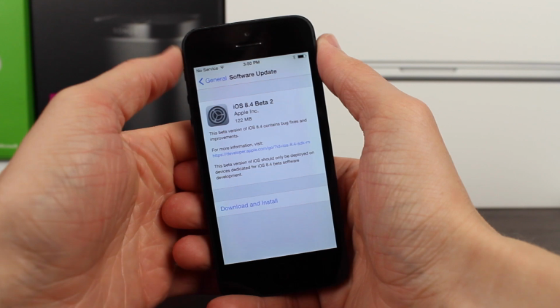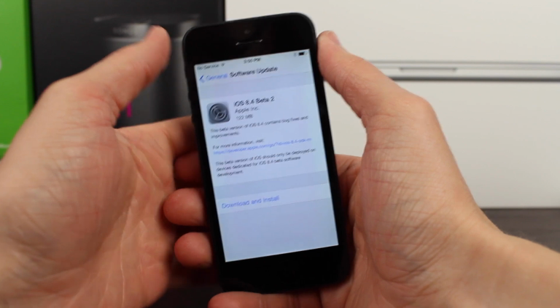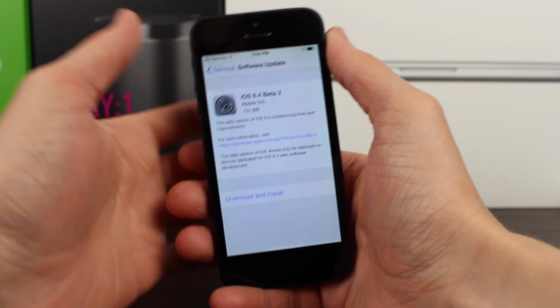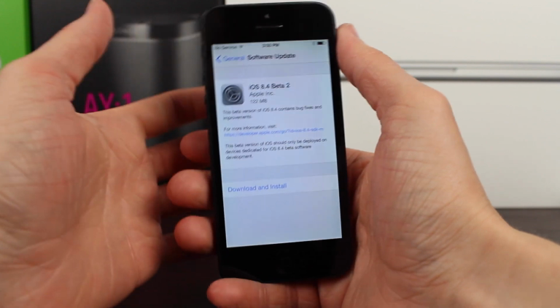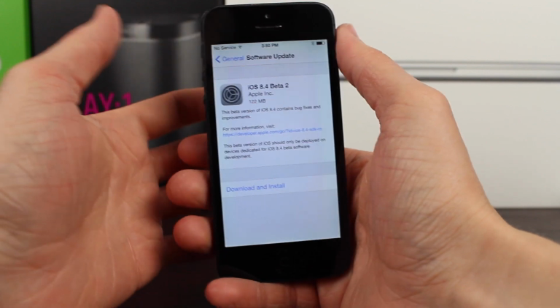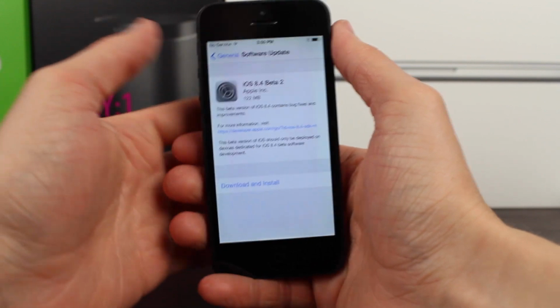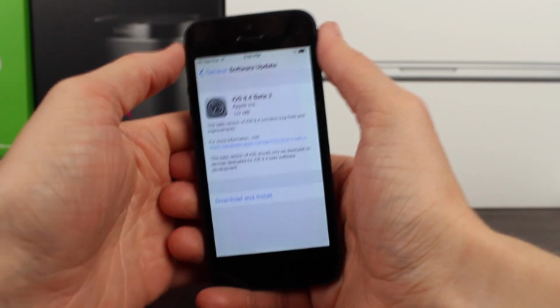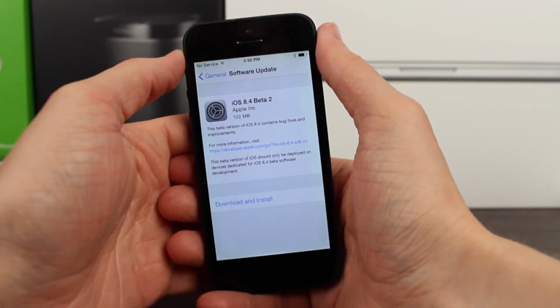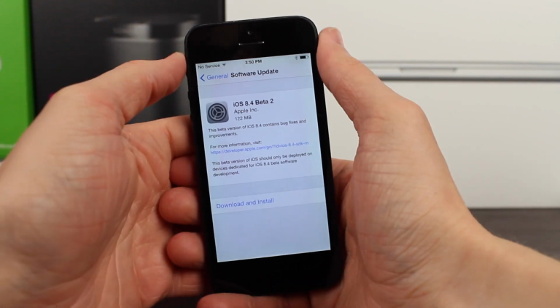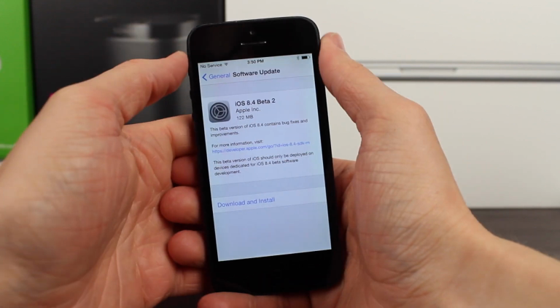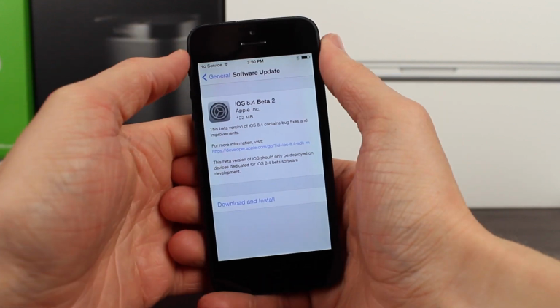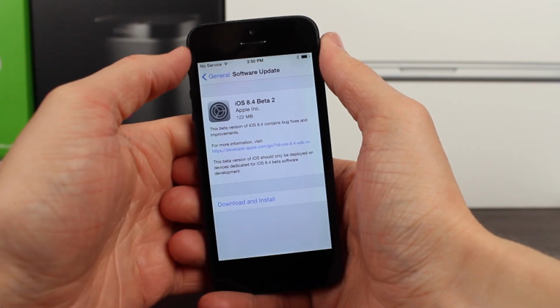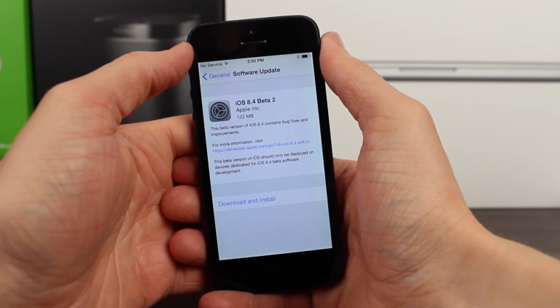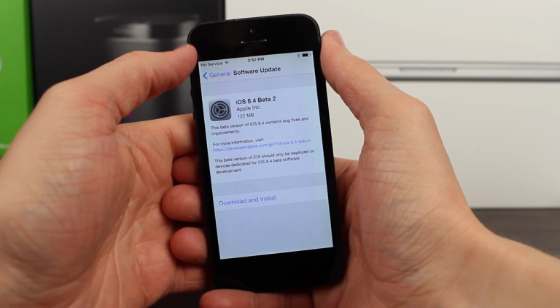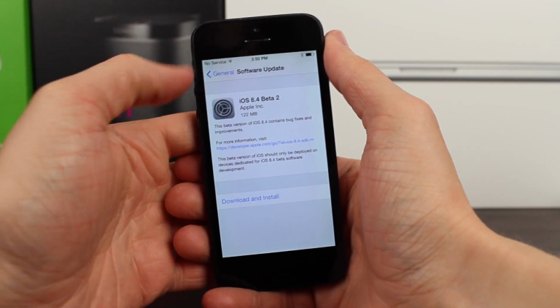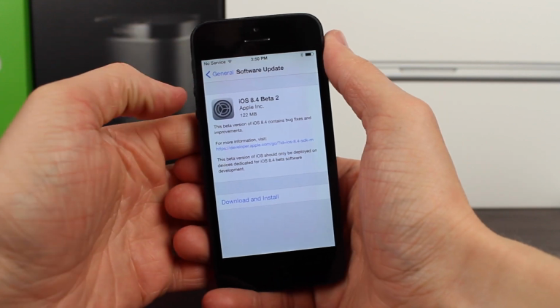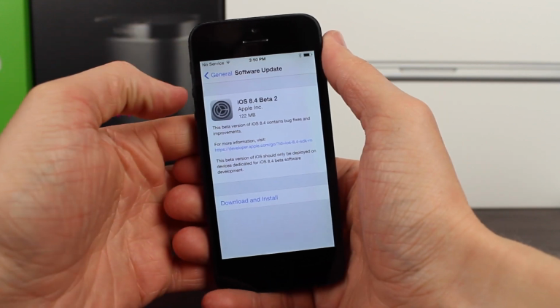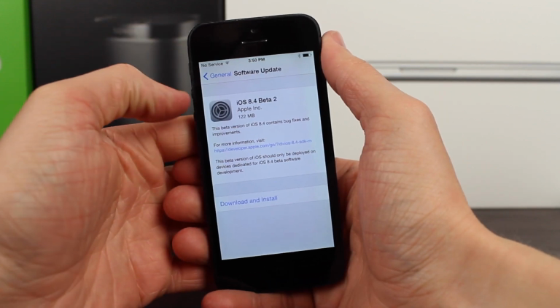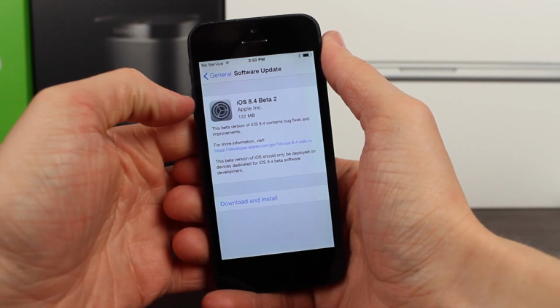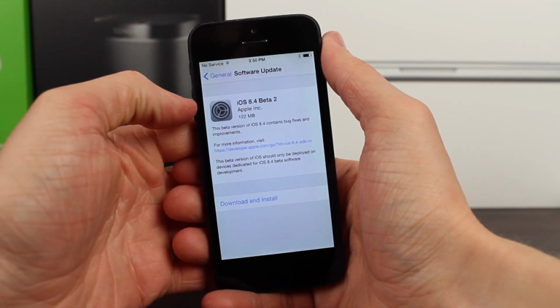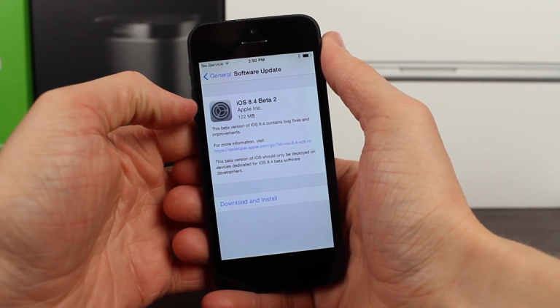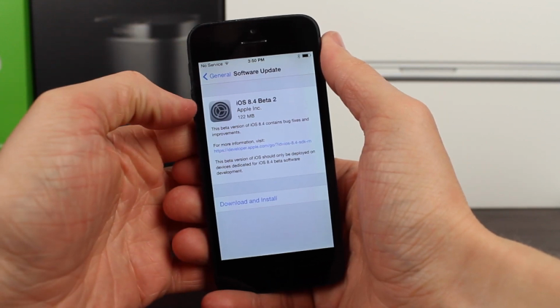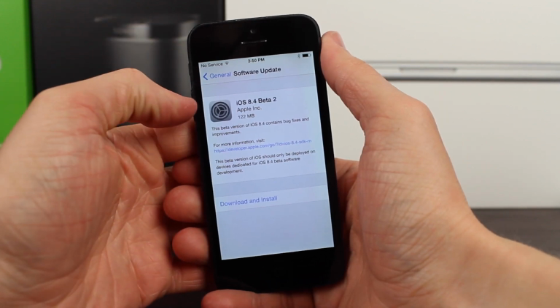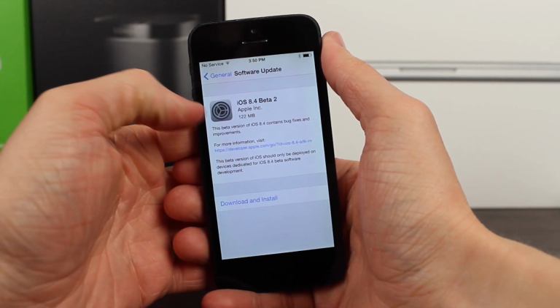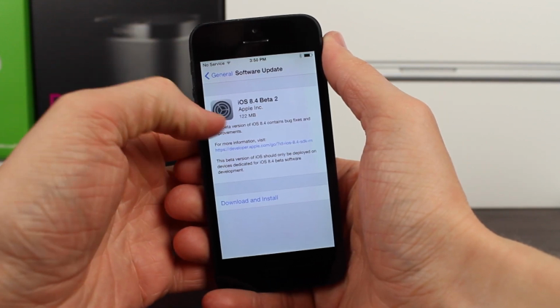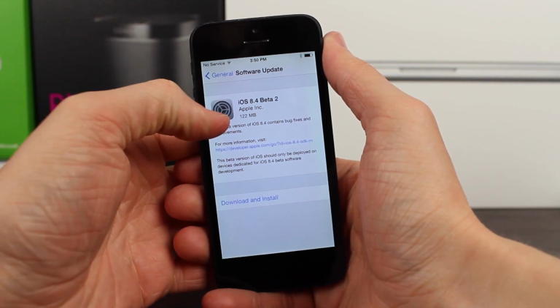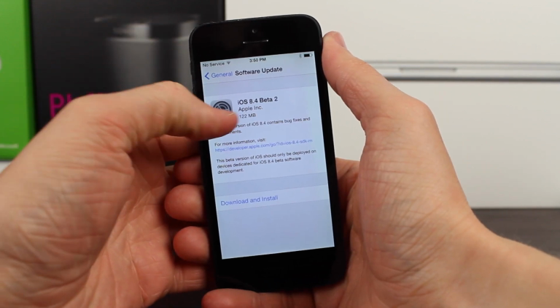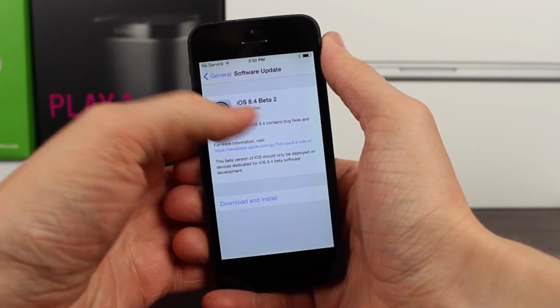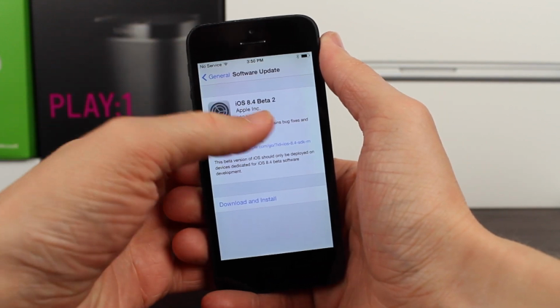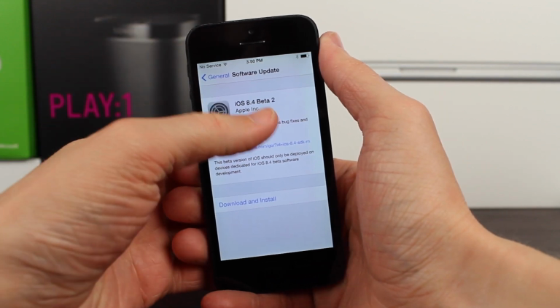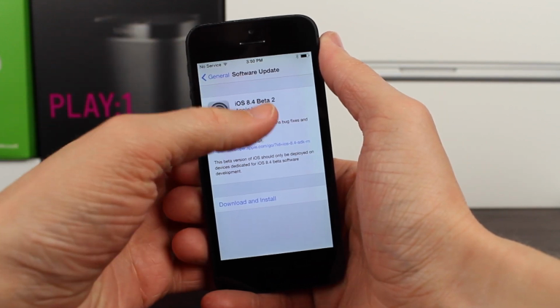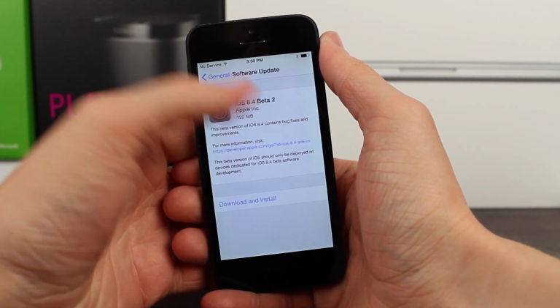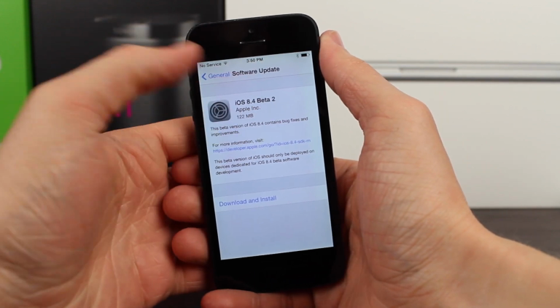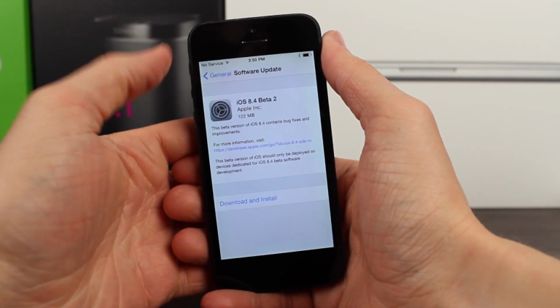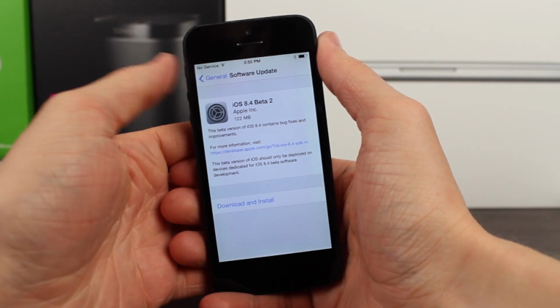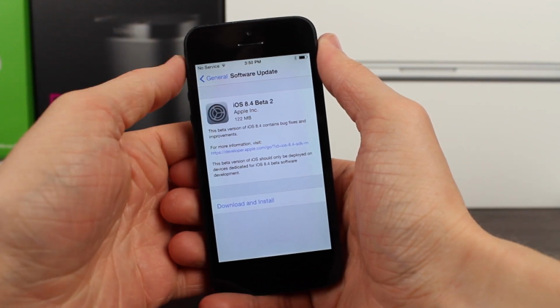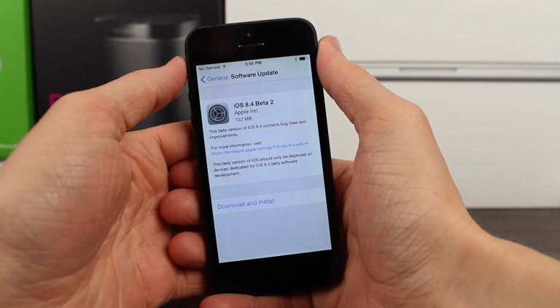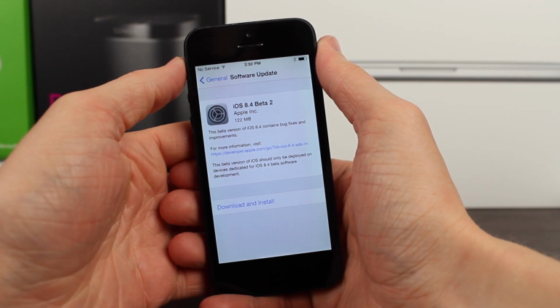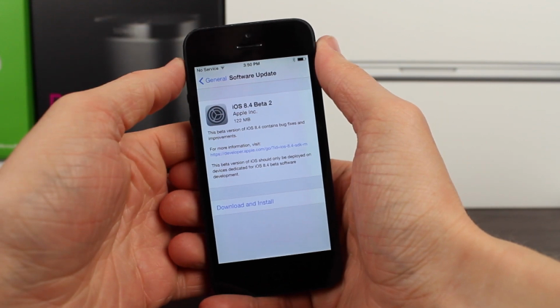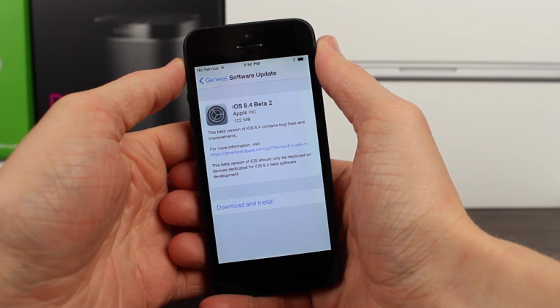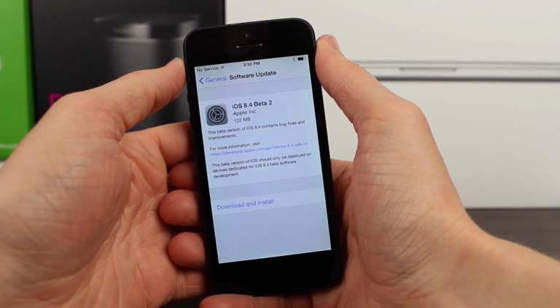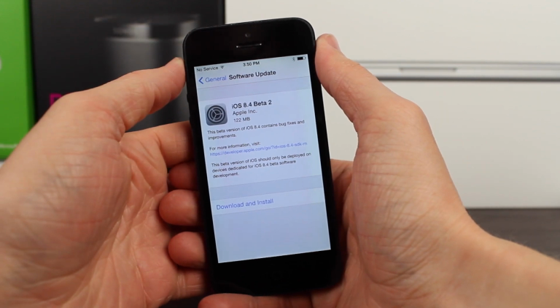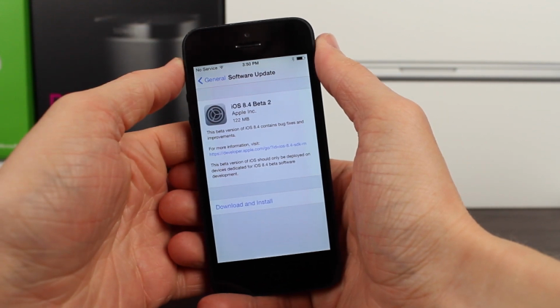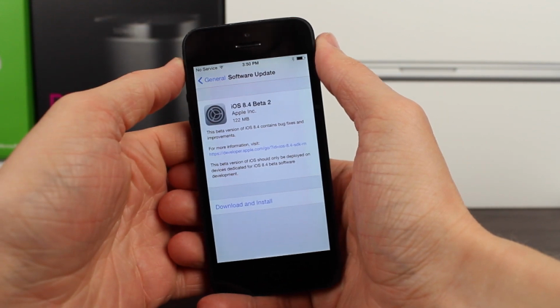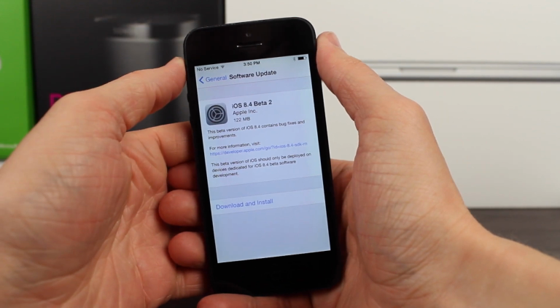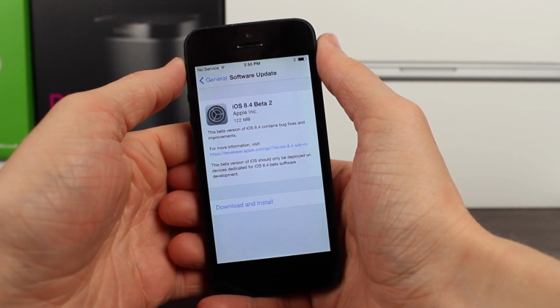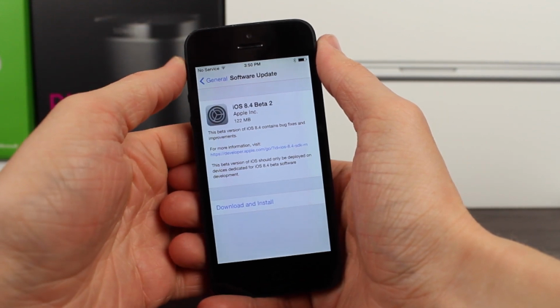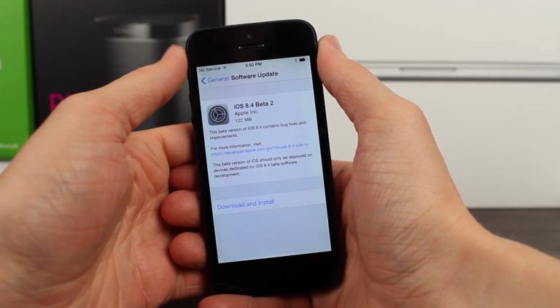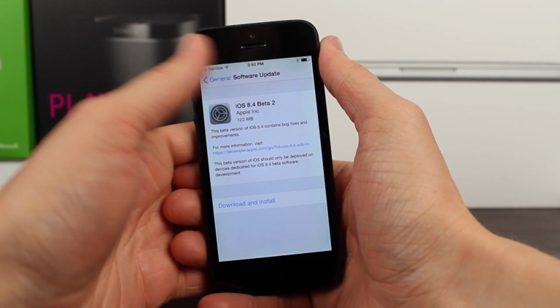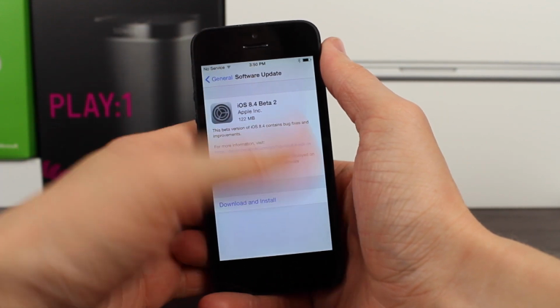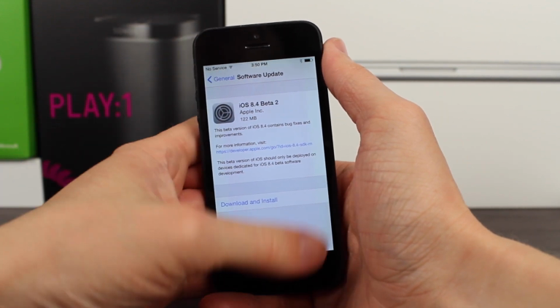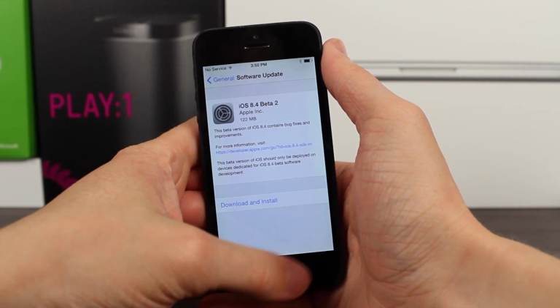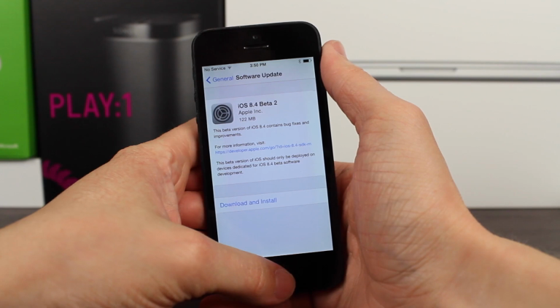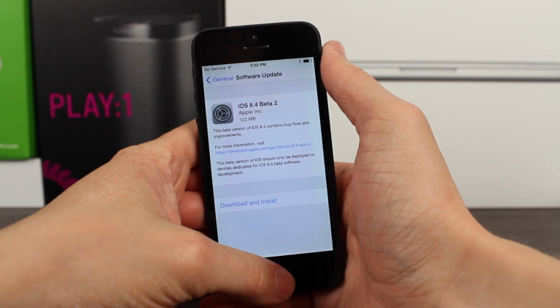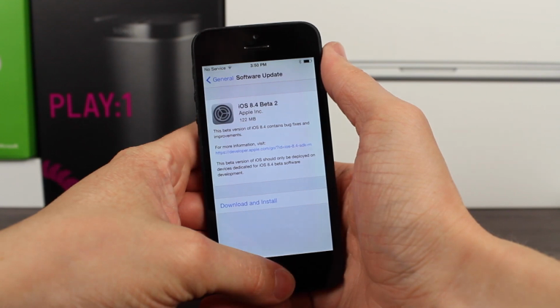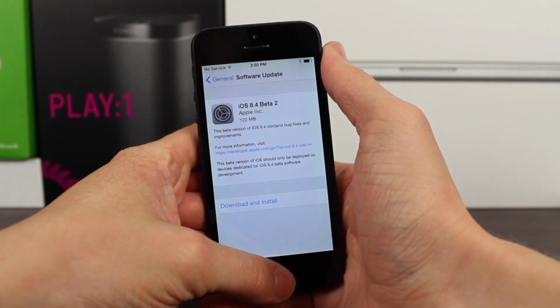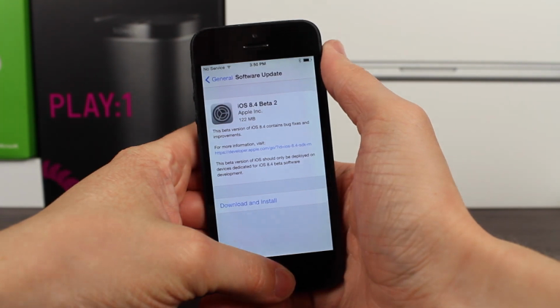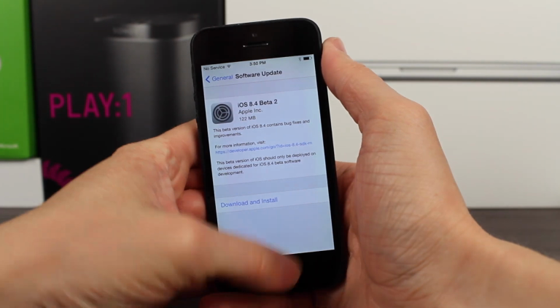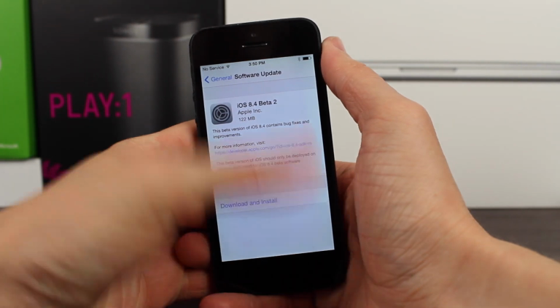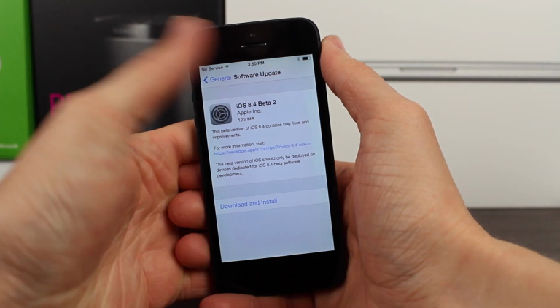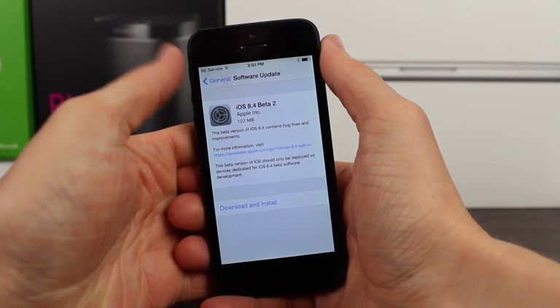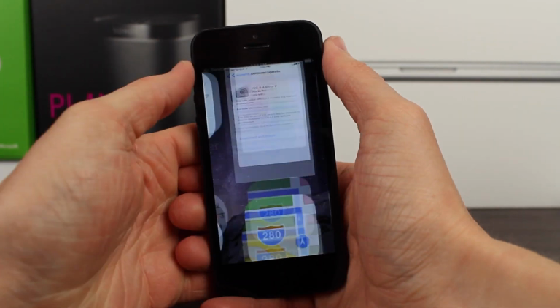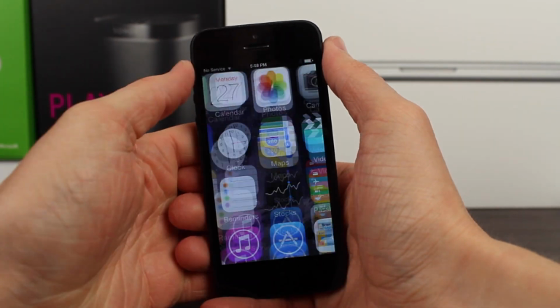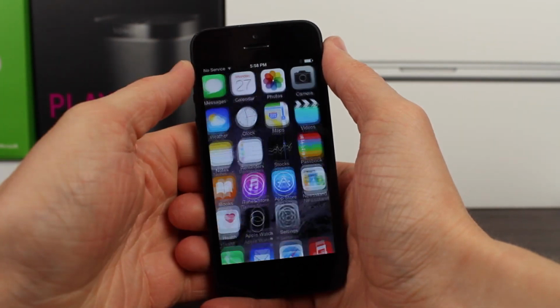Hey guys, this is Sam, and today we're going to be talking about the changes found in iOS 8.4 Beta 2.